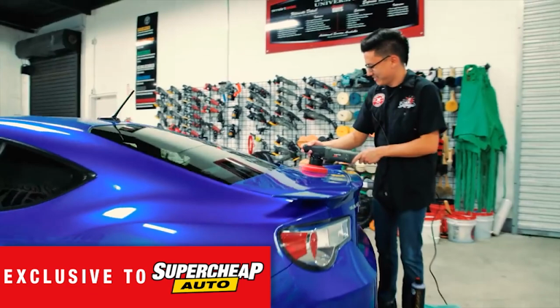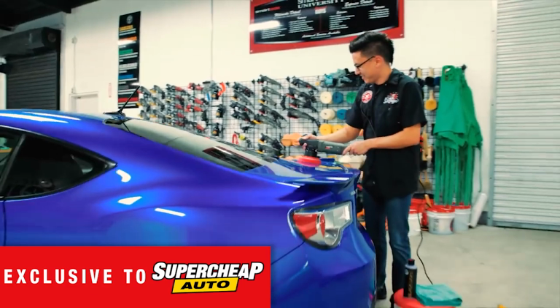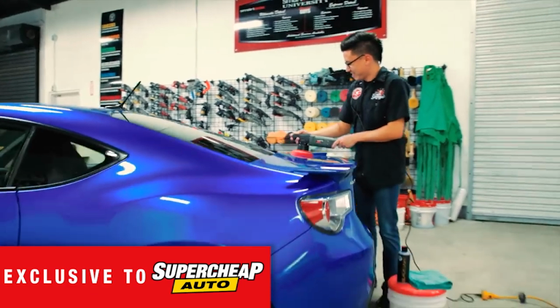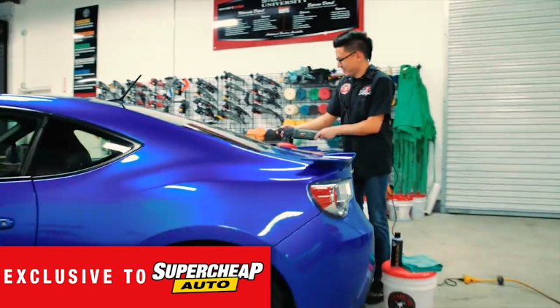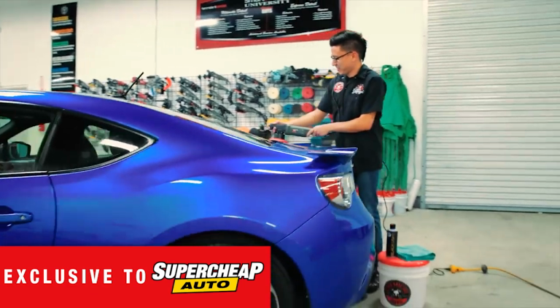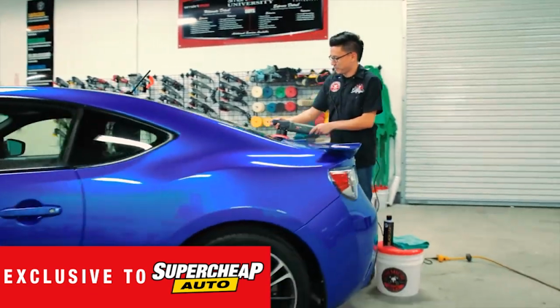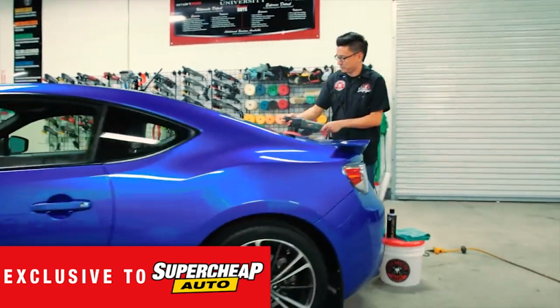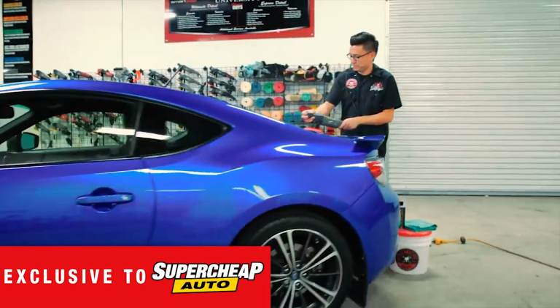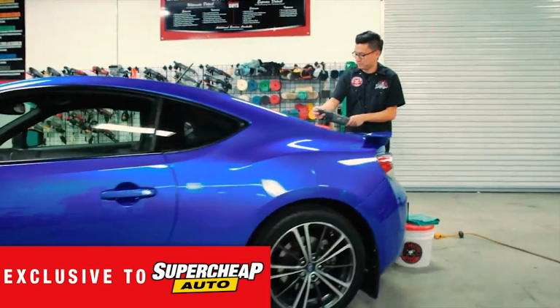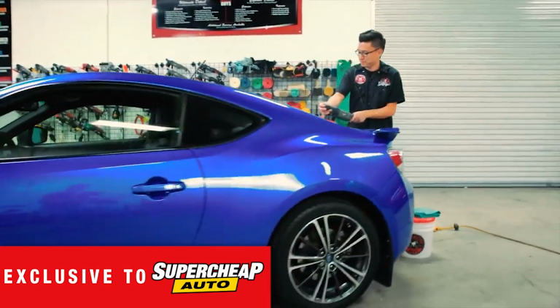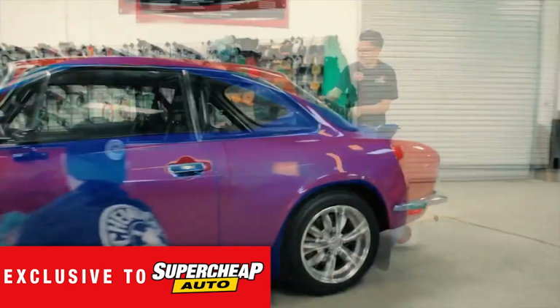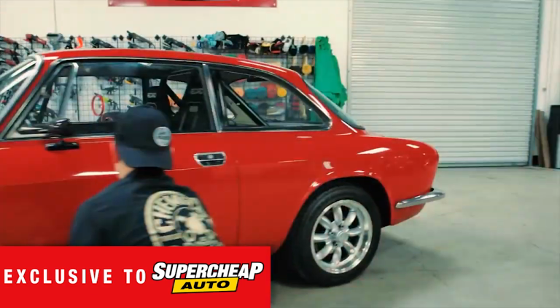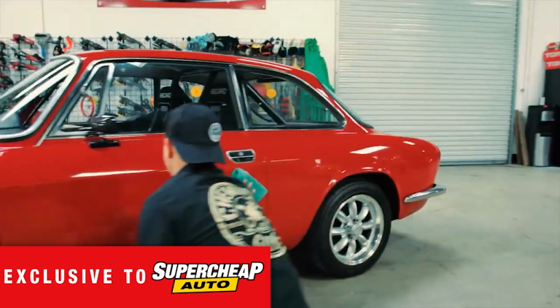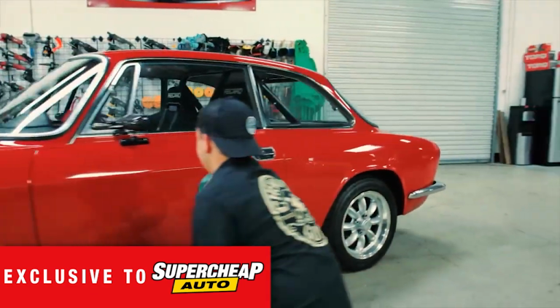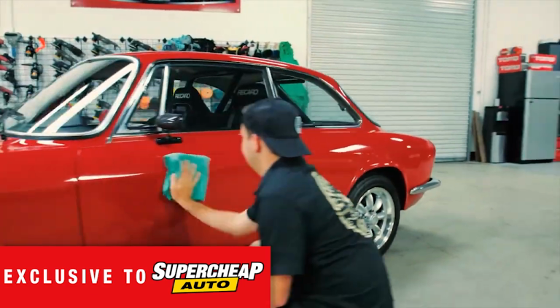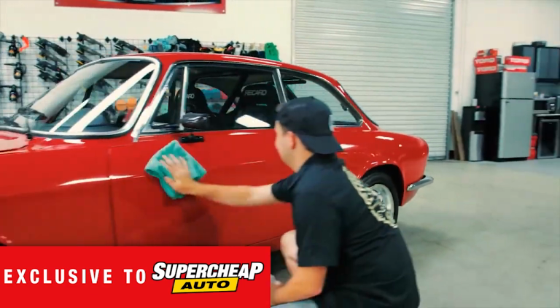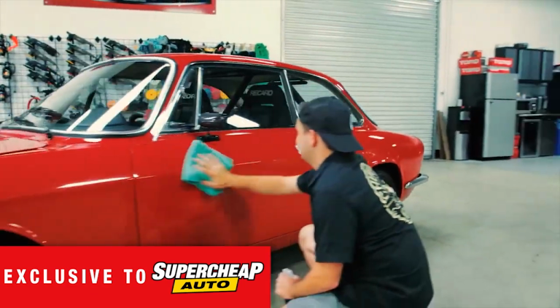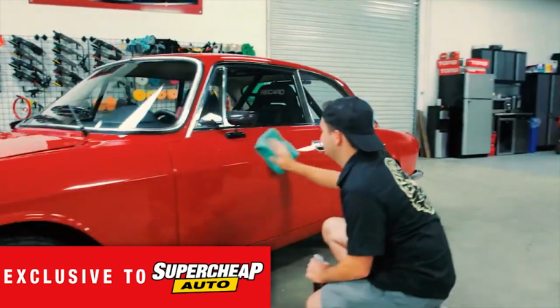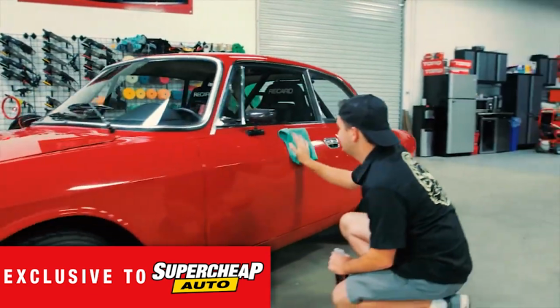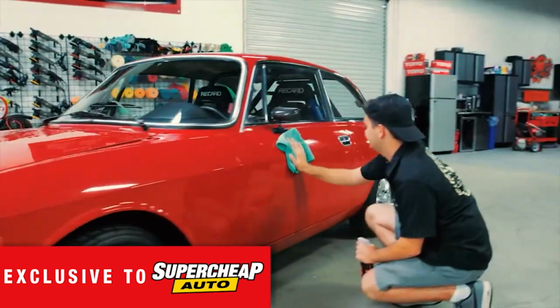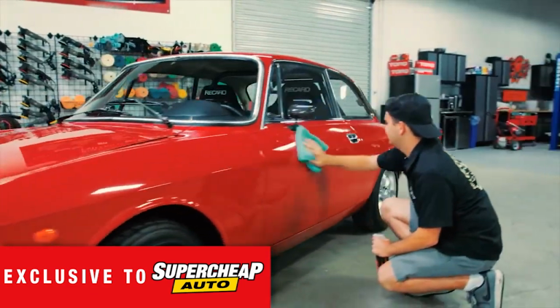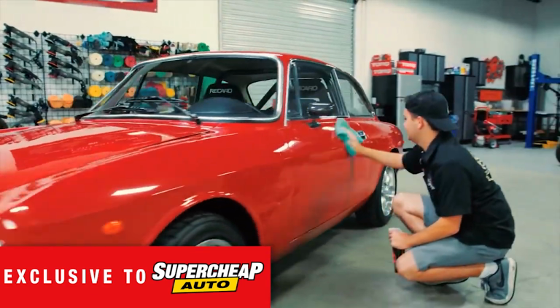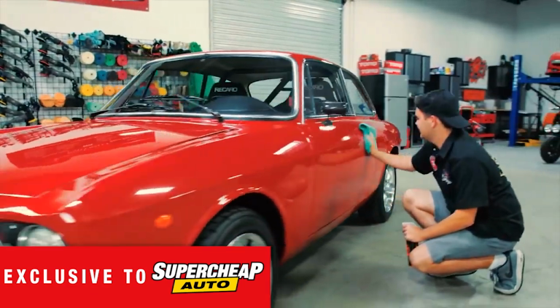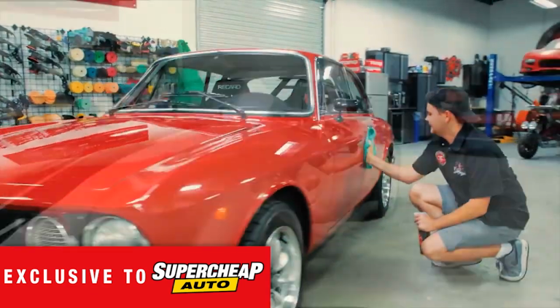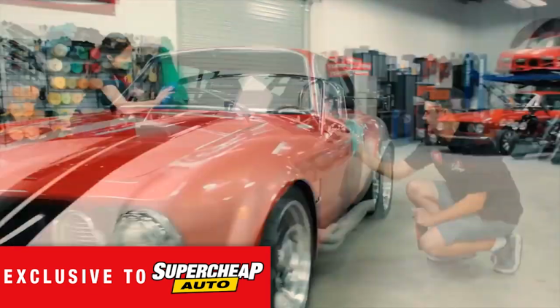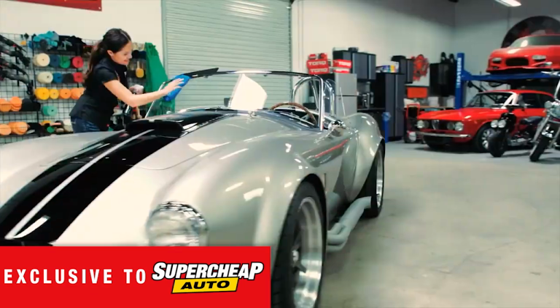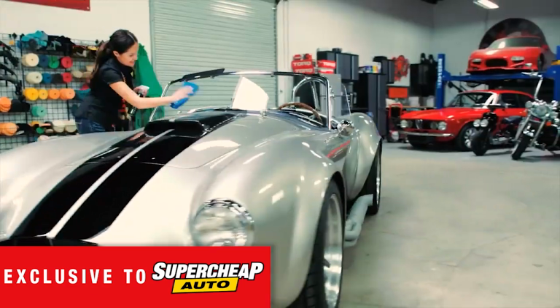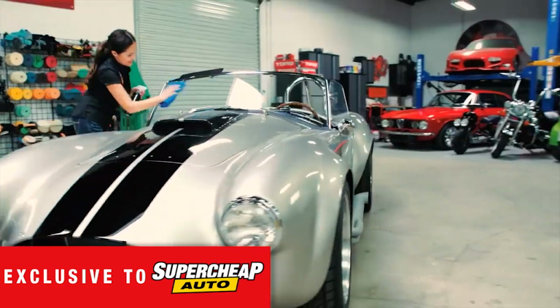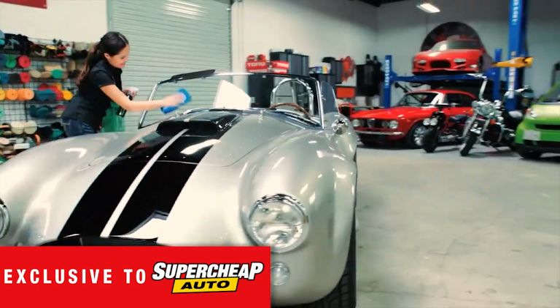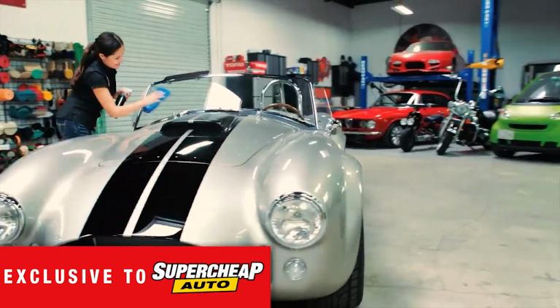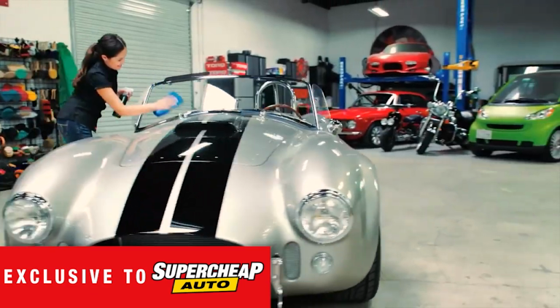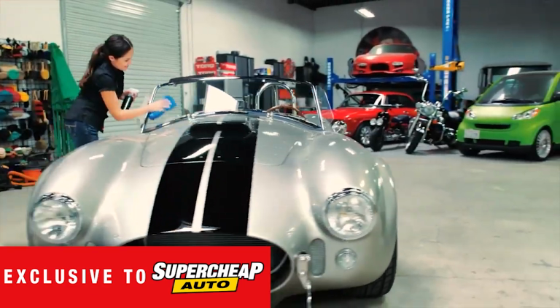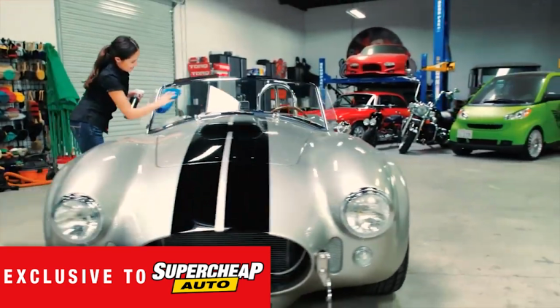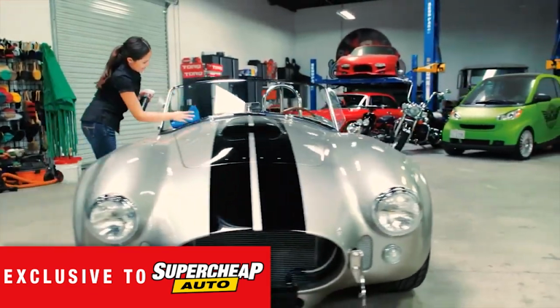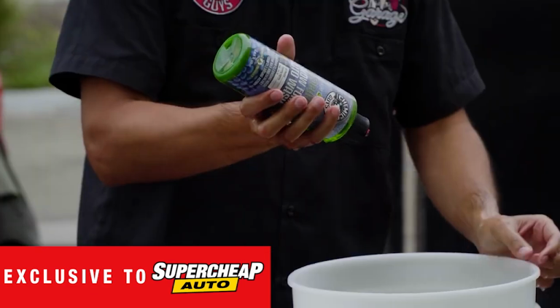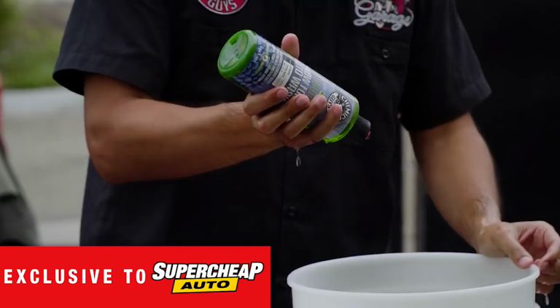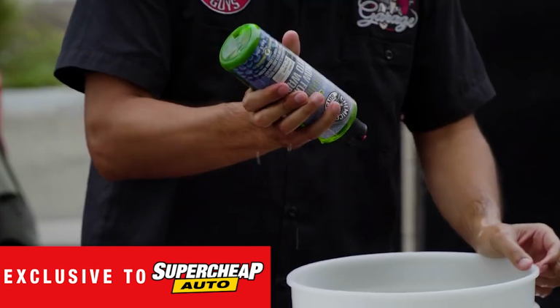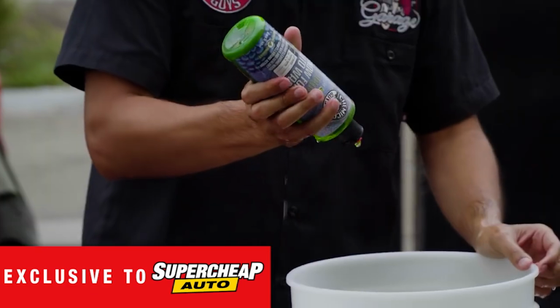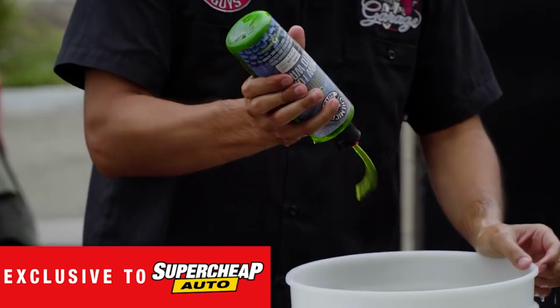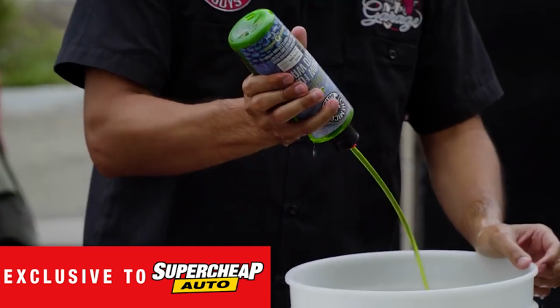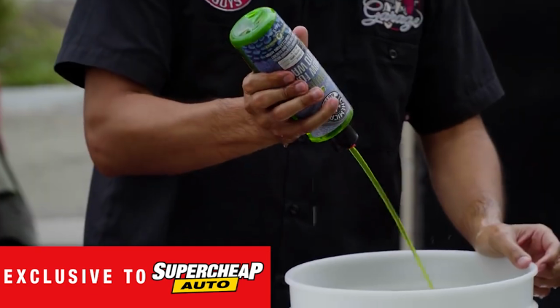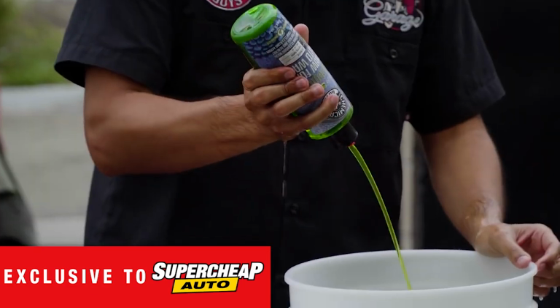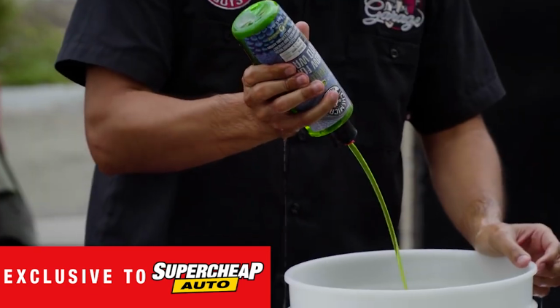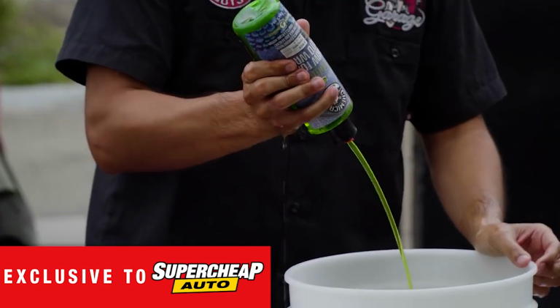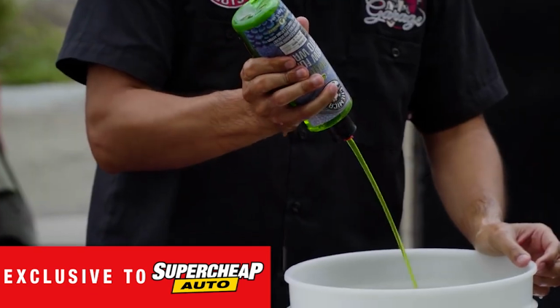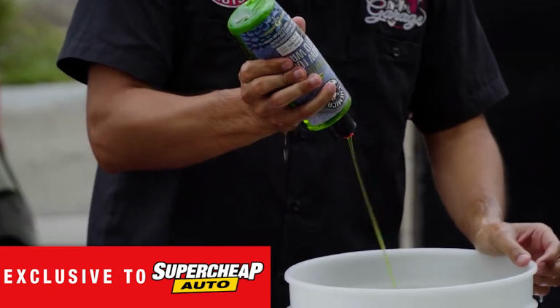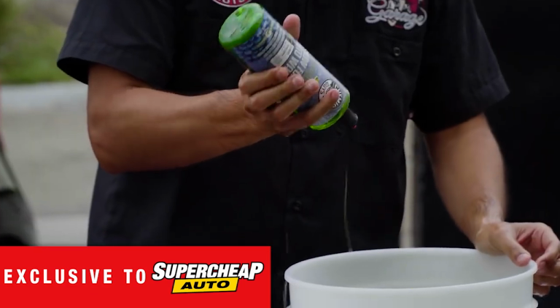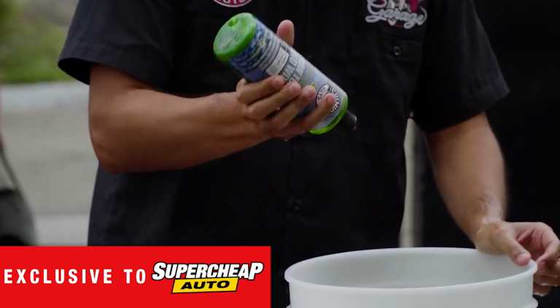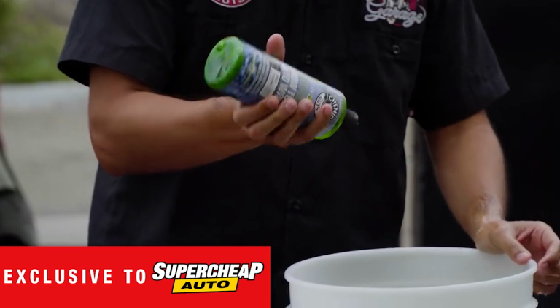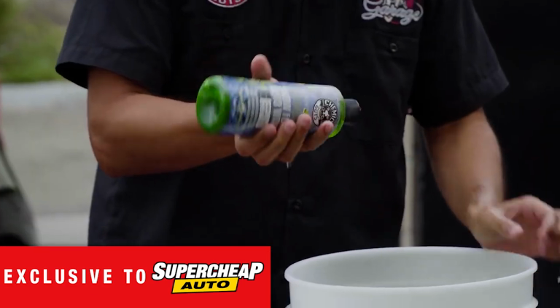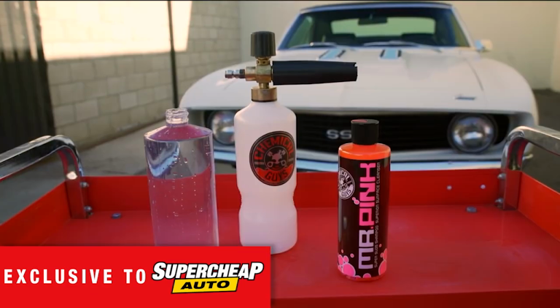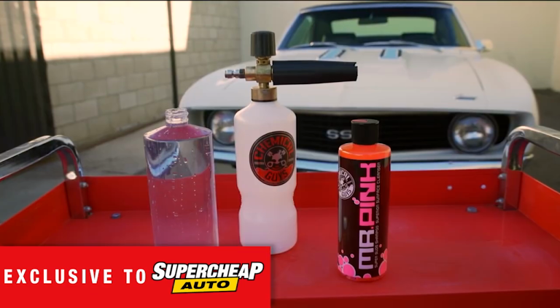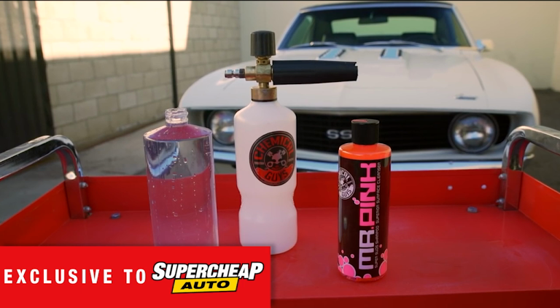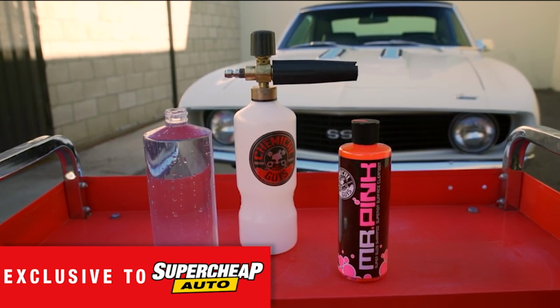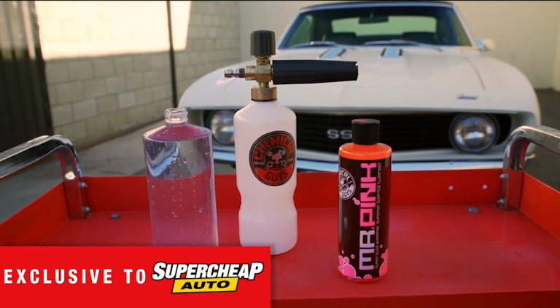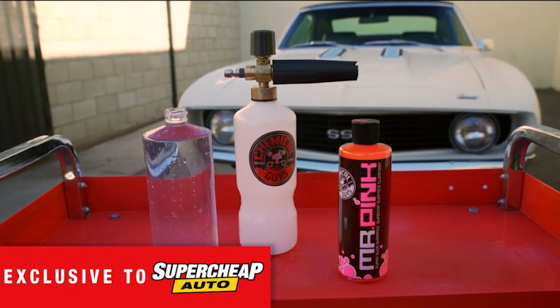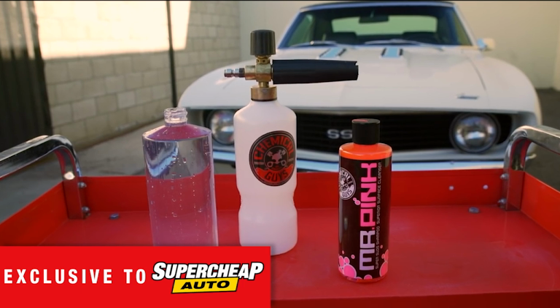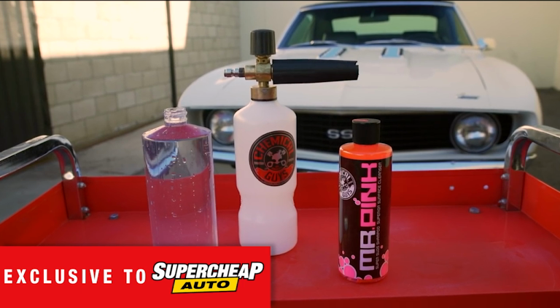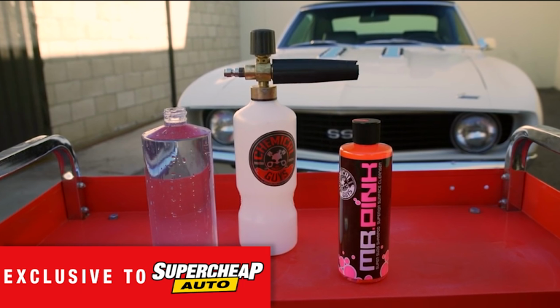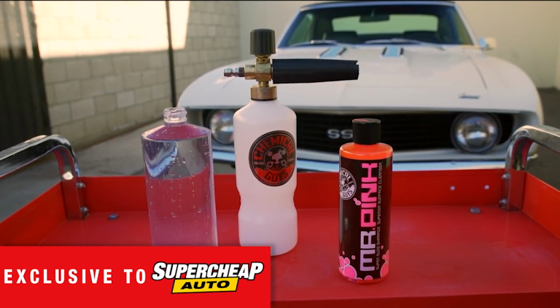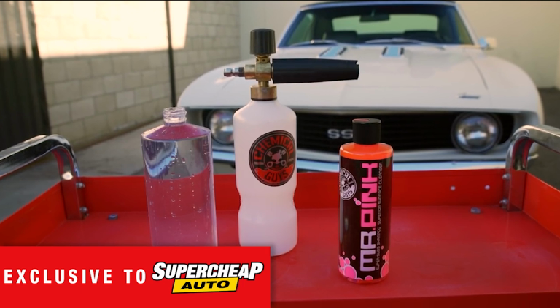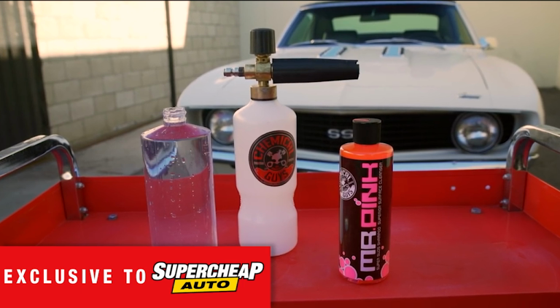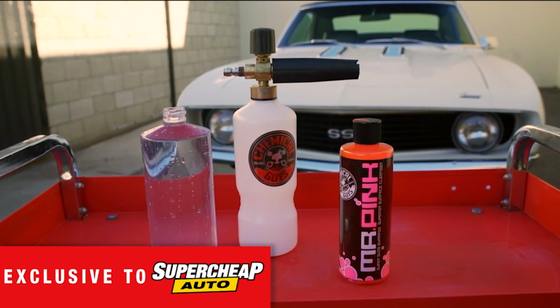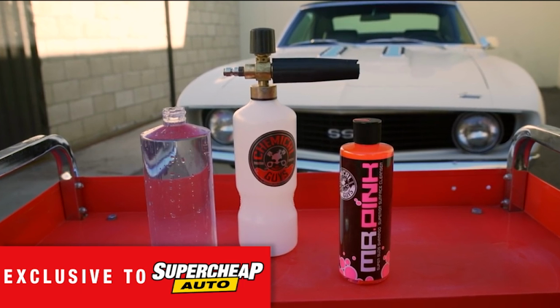Keep your pride and joy clean with a wide range of car wash products including Honey Juice, Snow Foam, and the famous Mr. Pink.